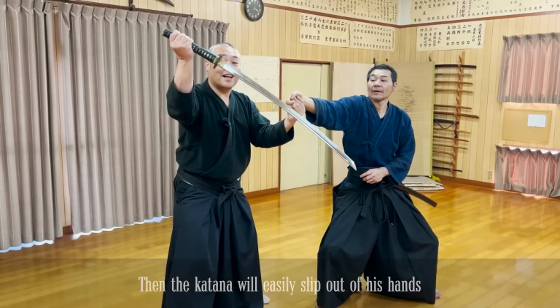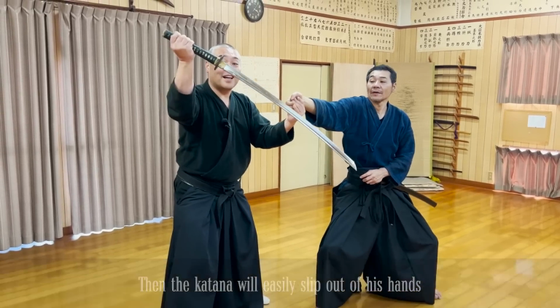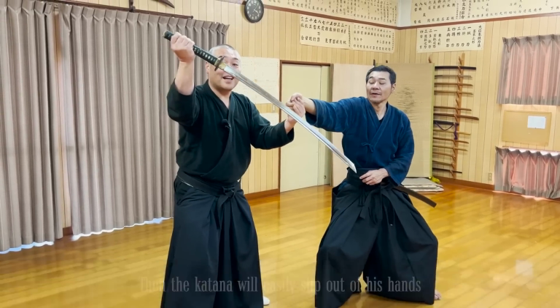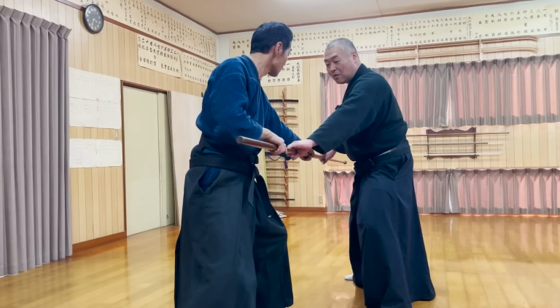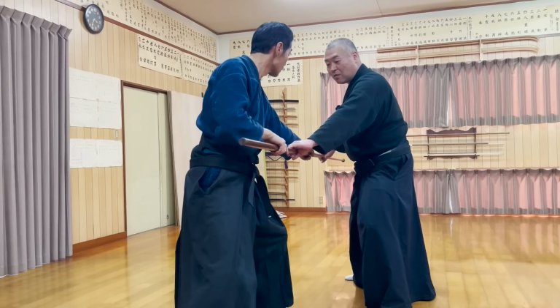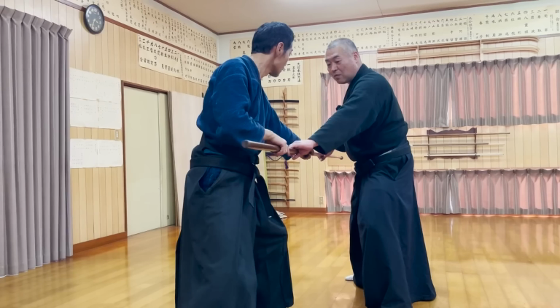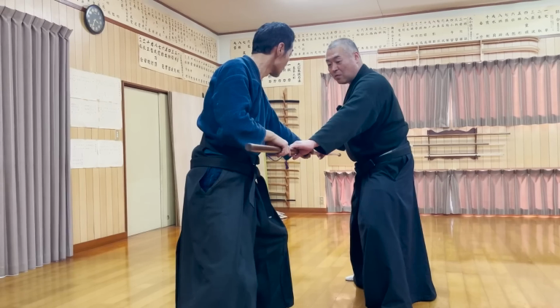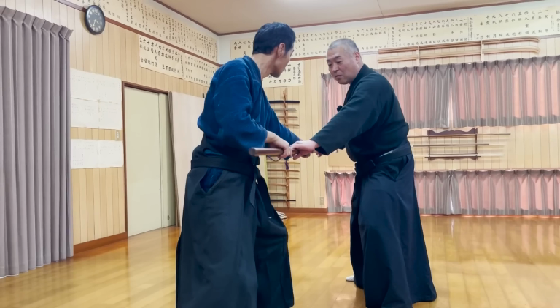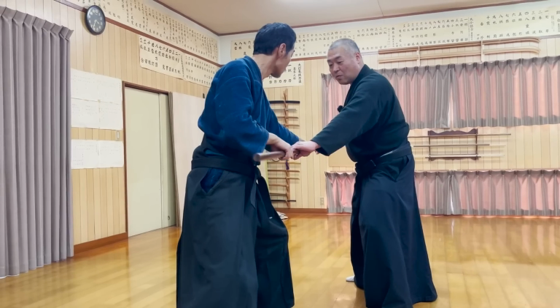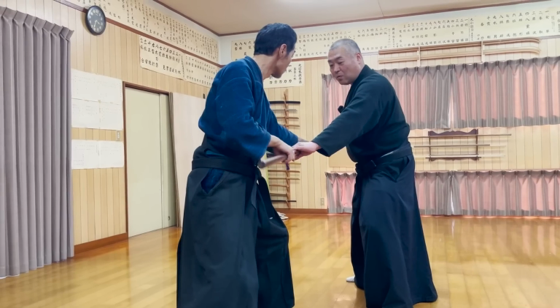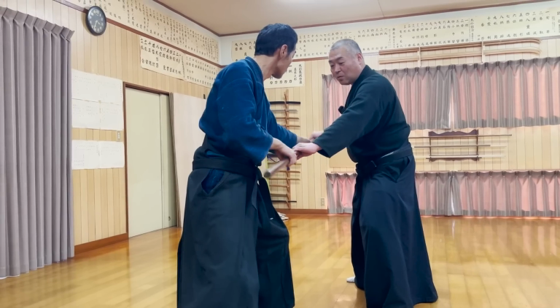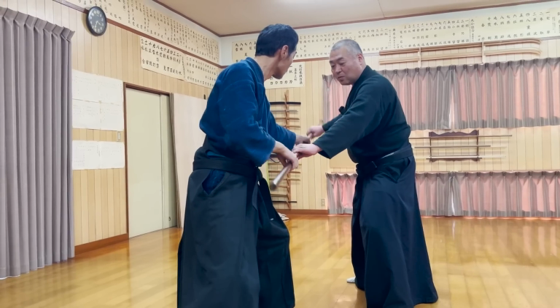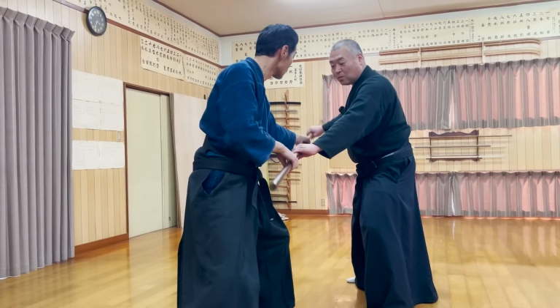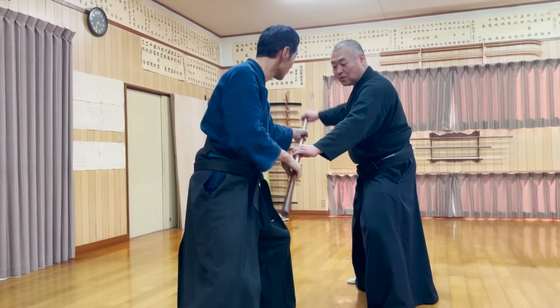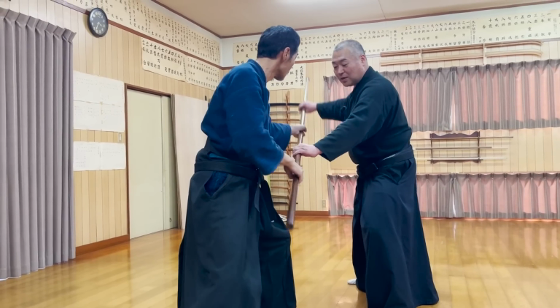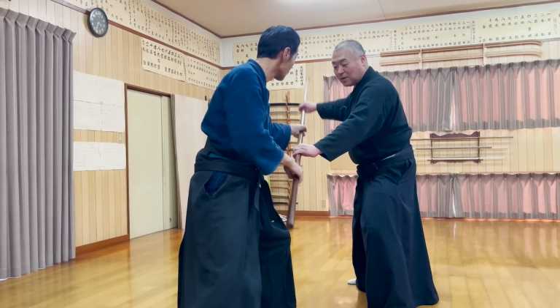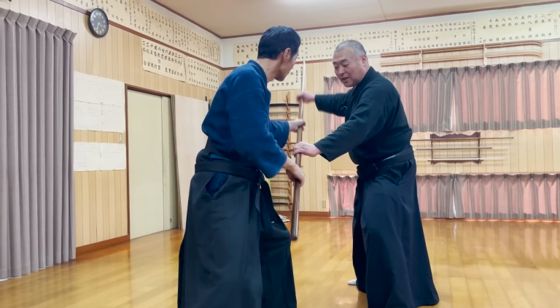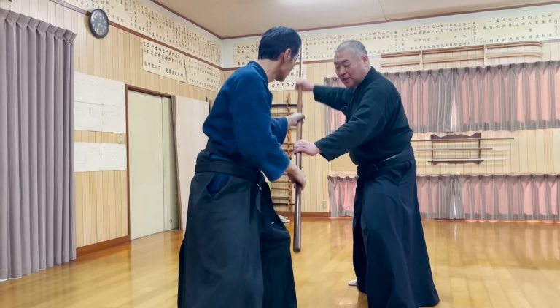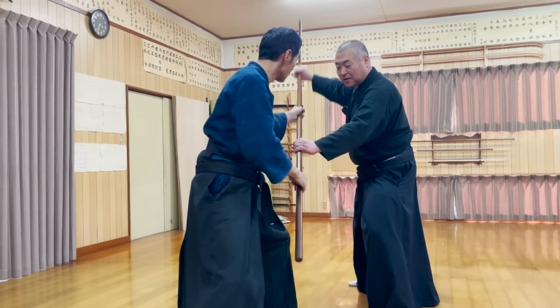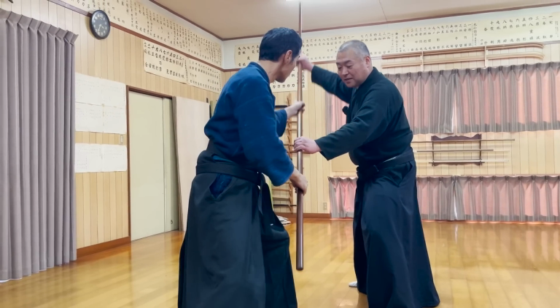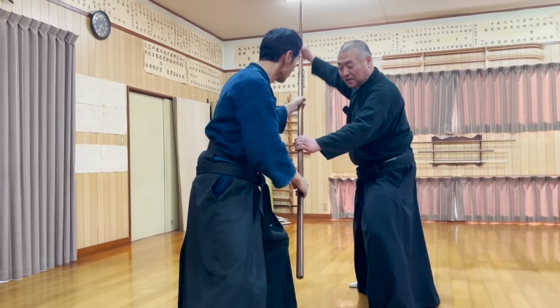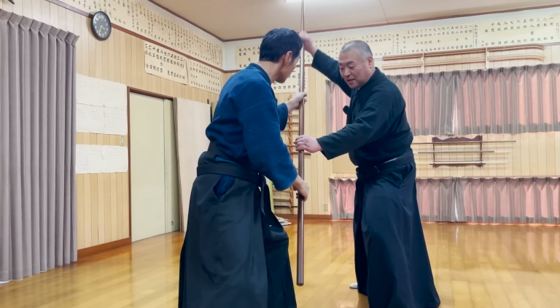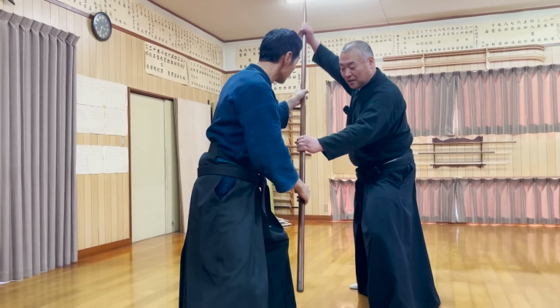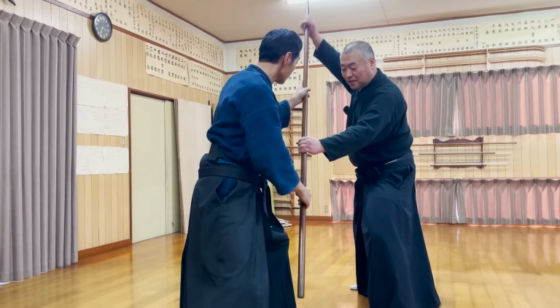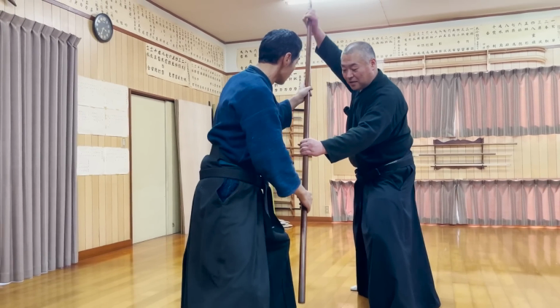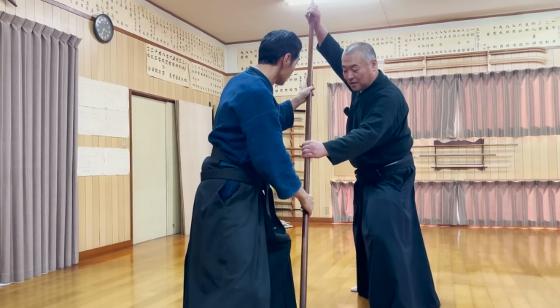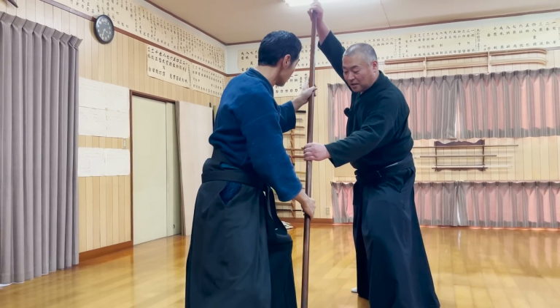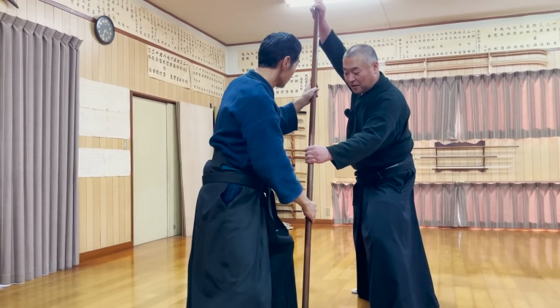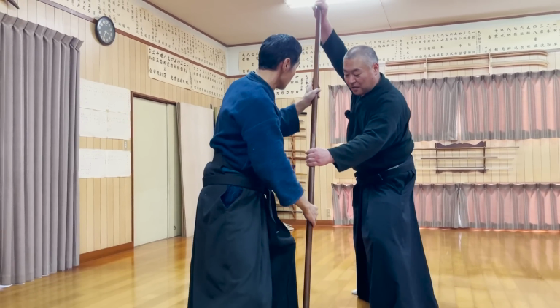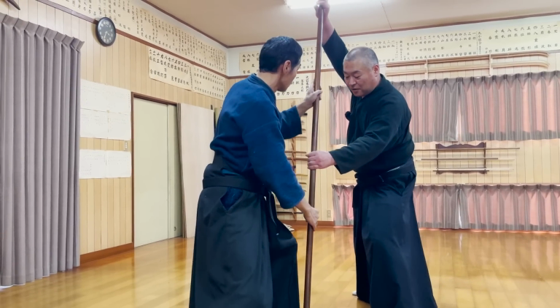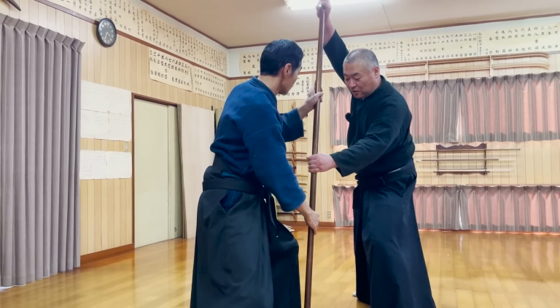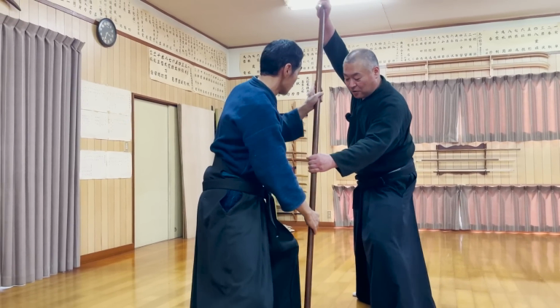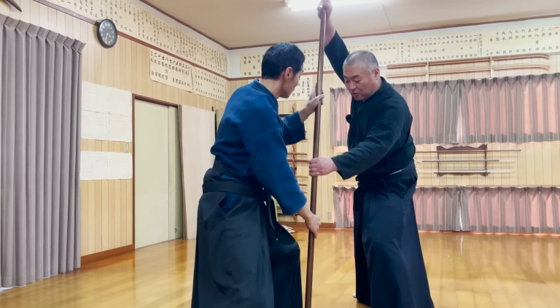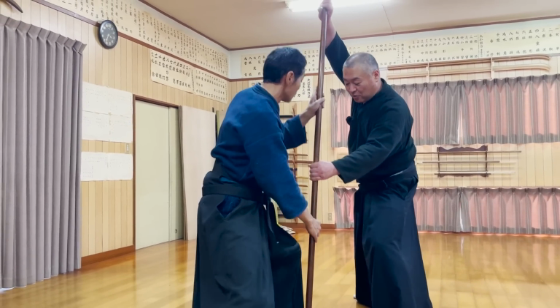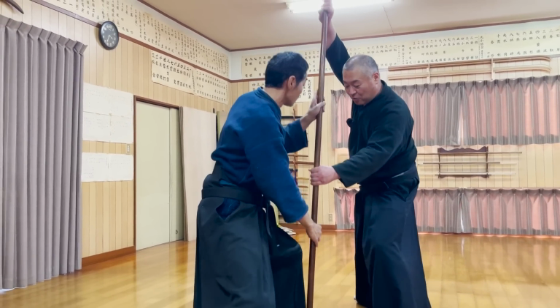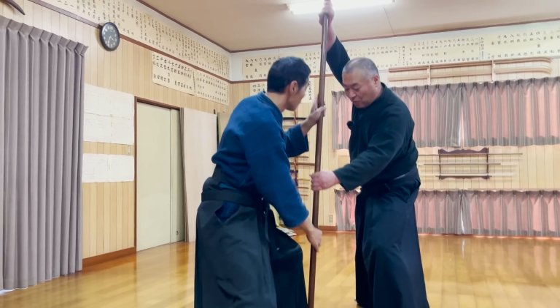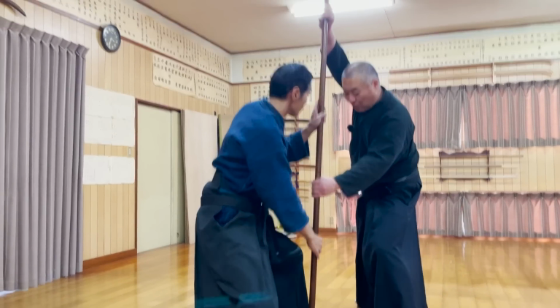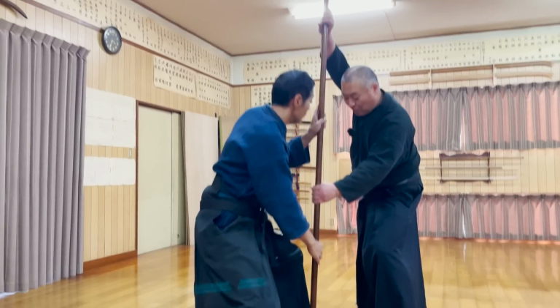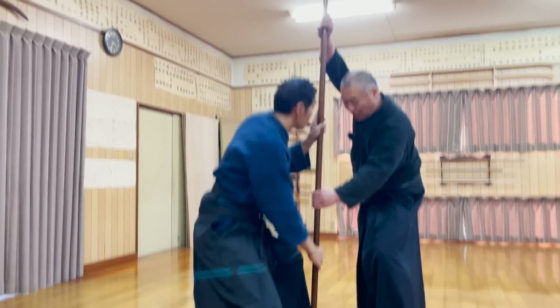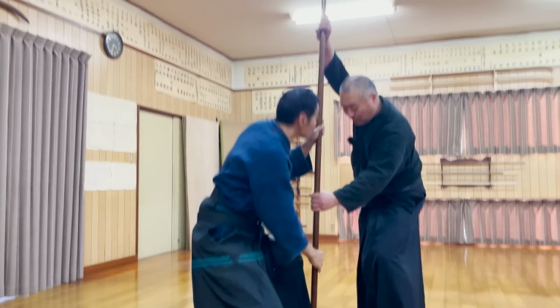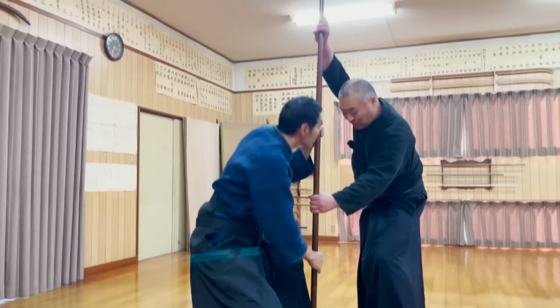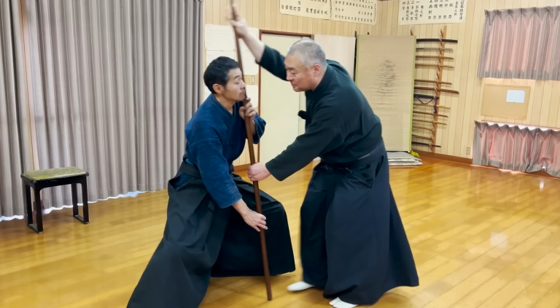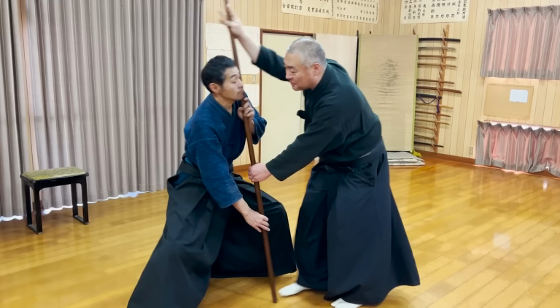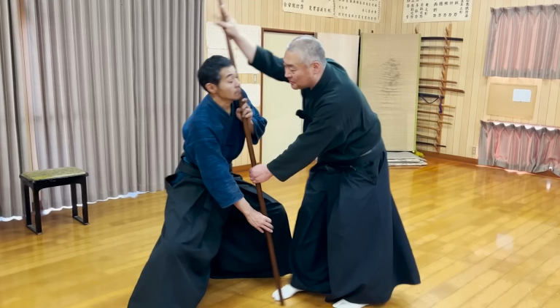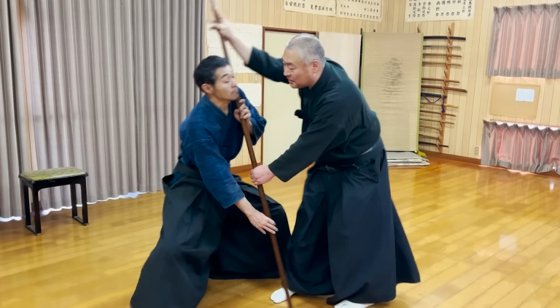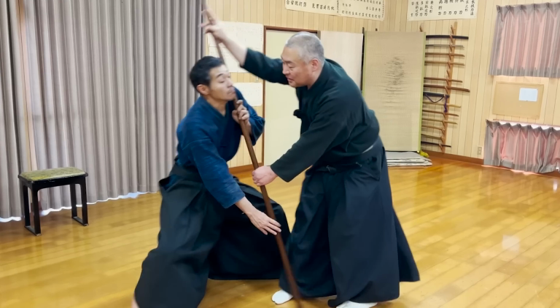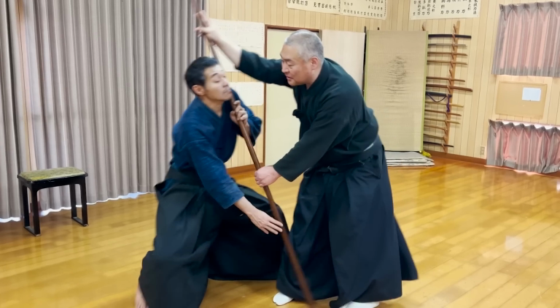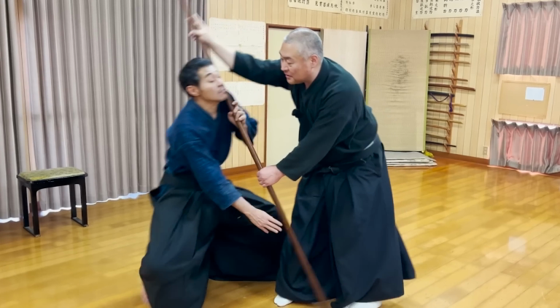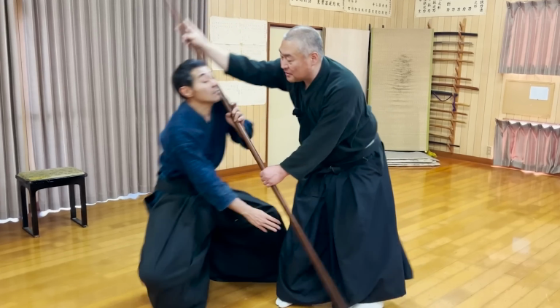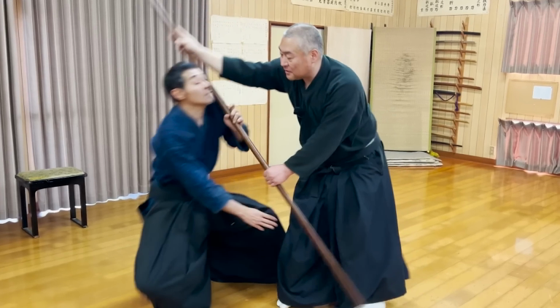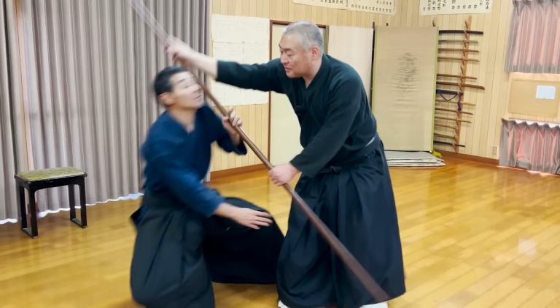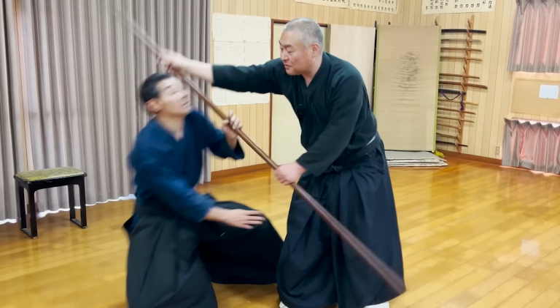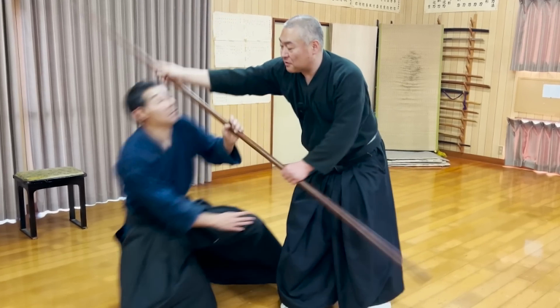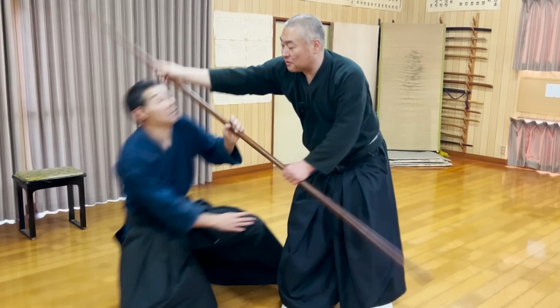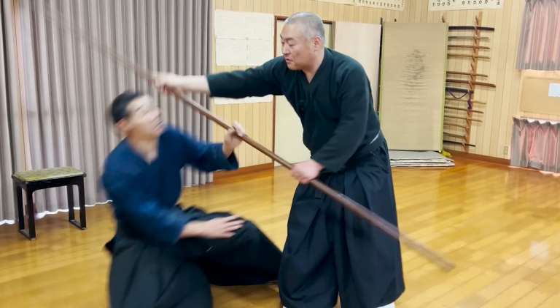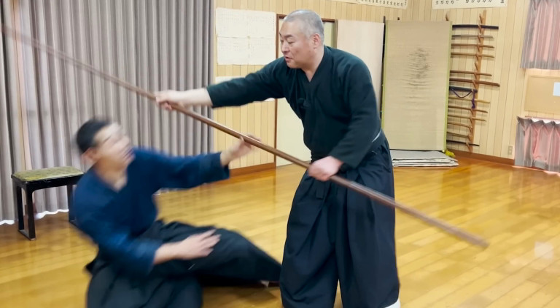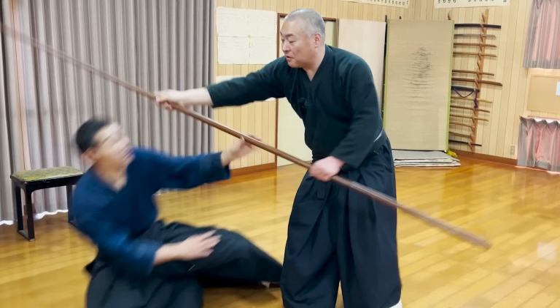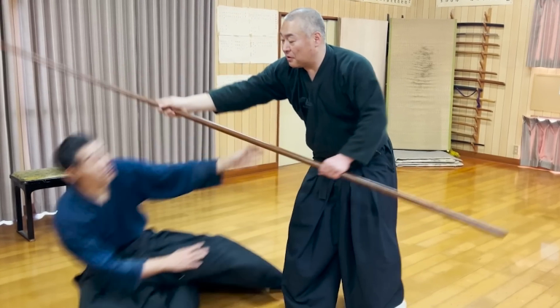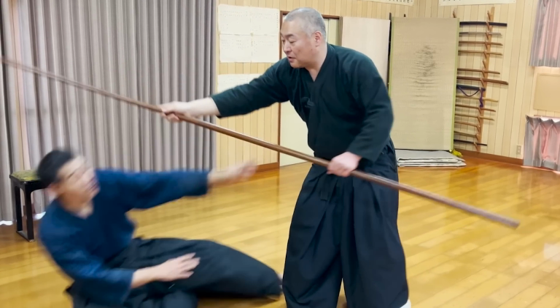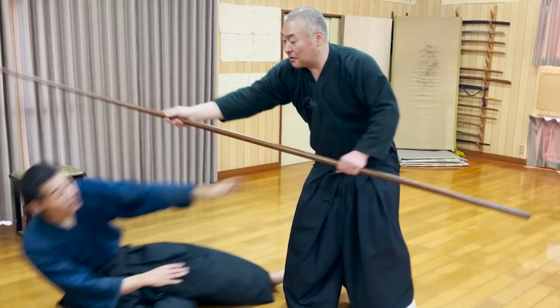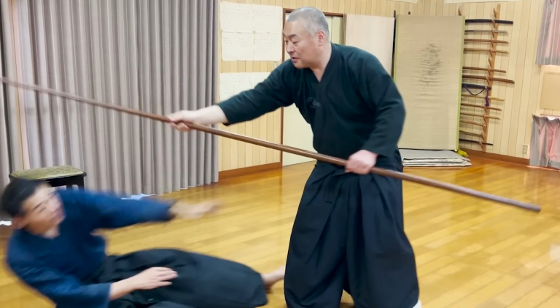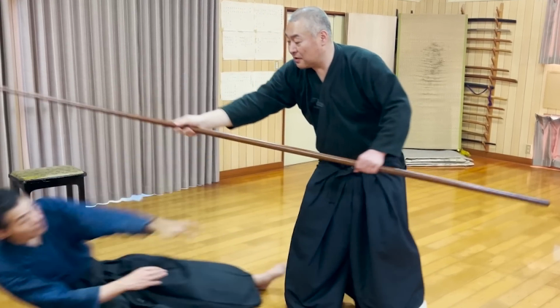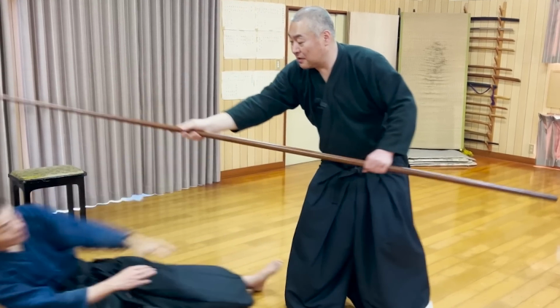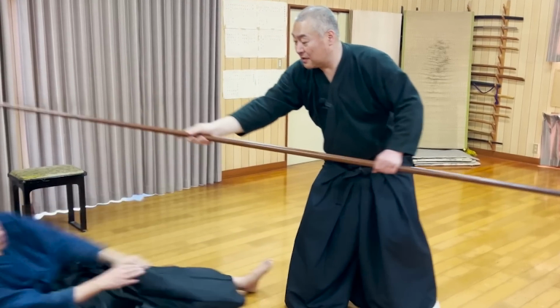Because Sensei is holding on to the part of the handle closer to the point, it's easier for him to put power into it.